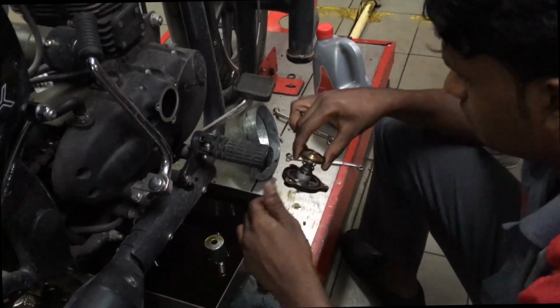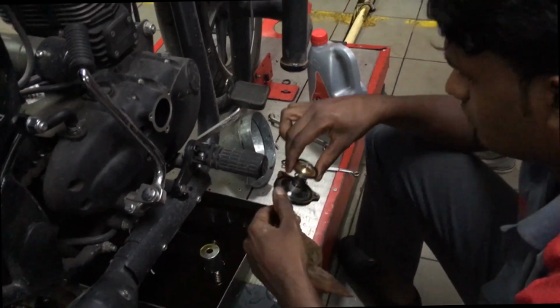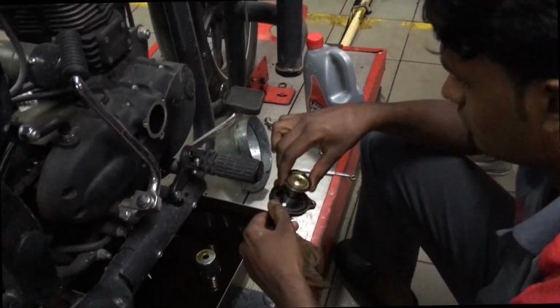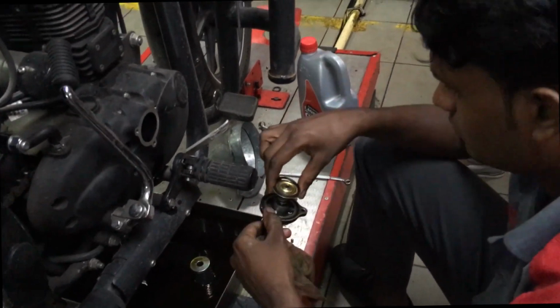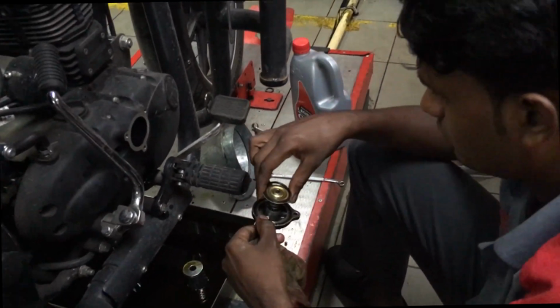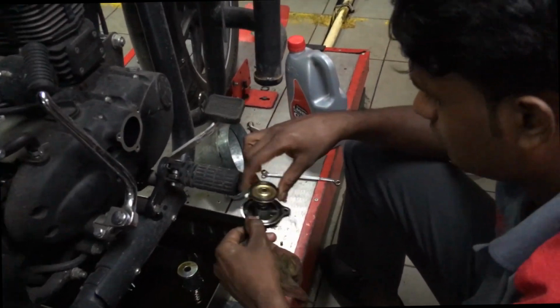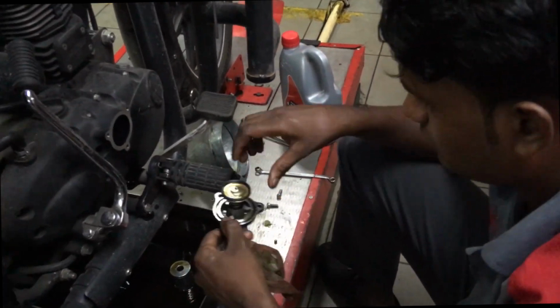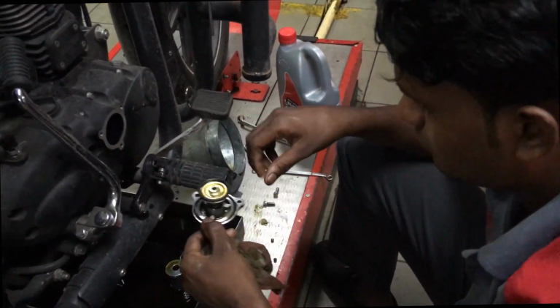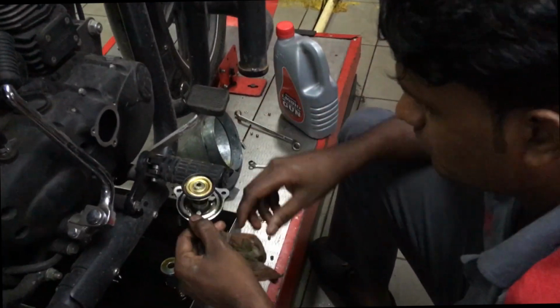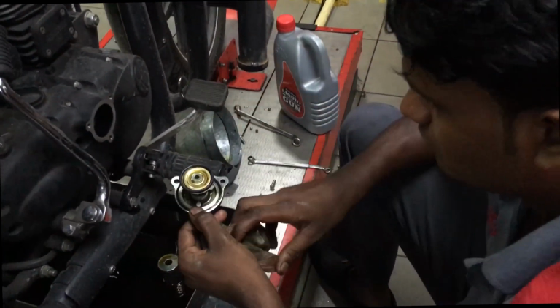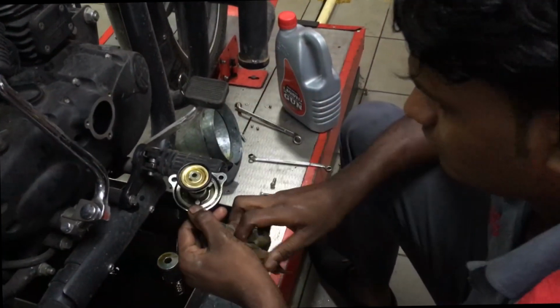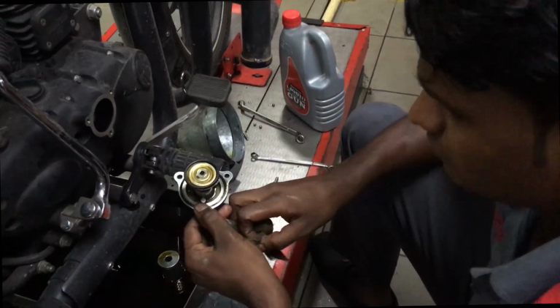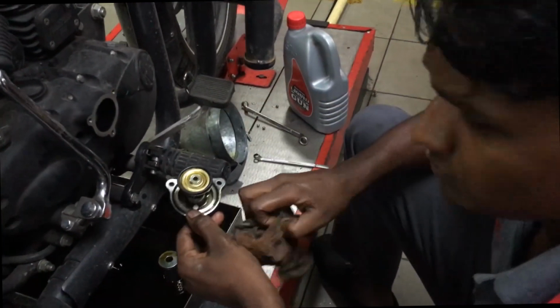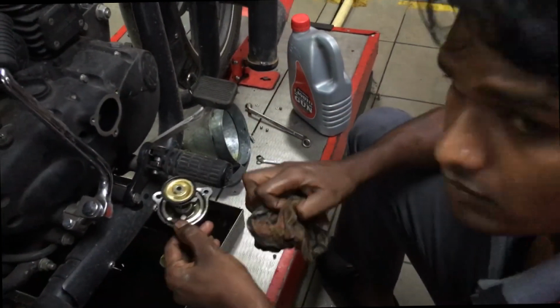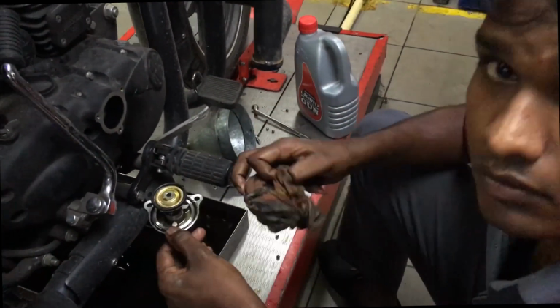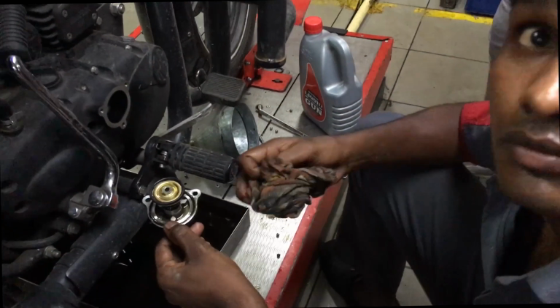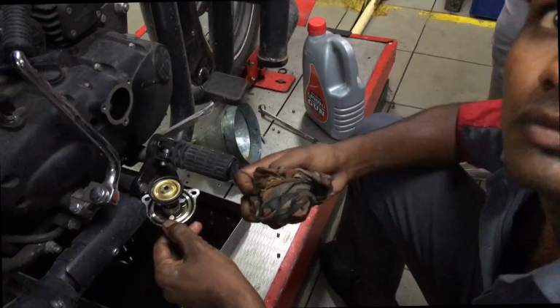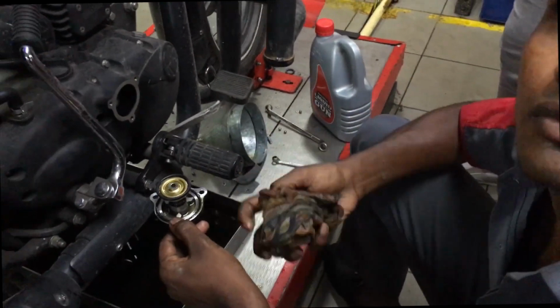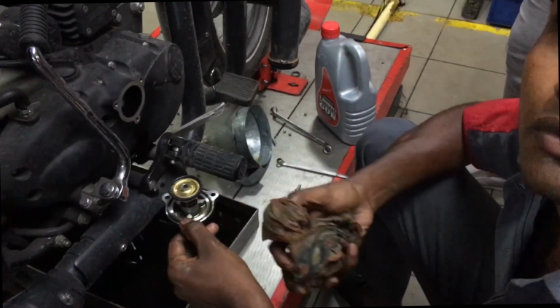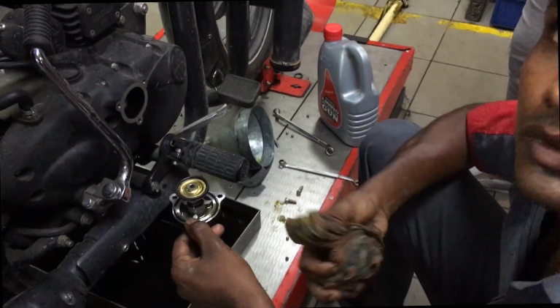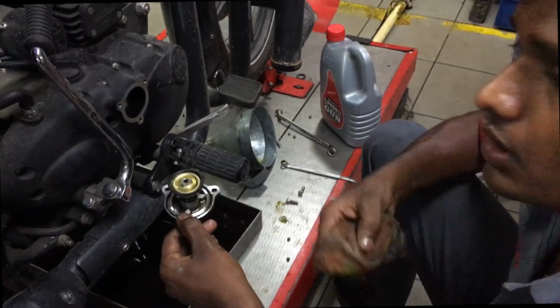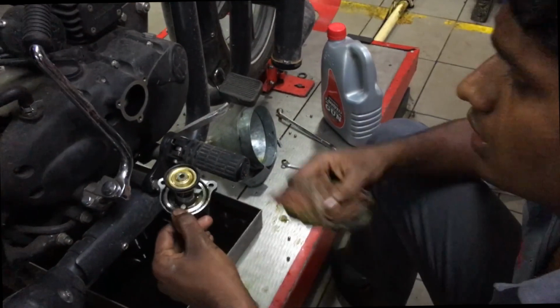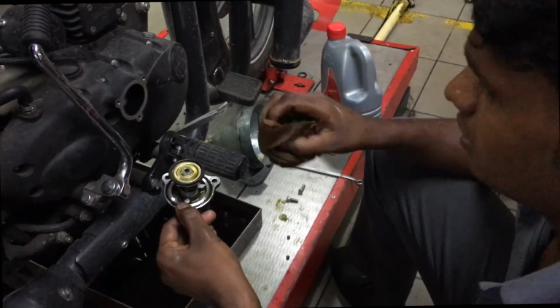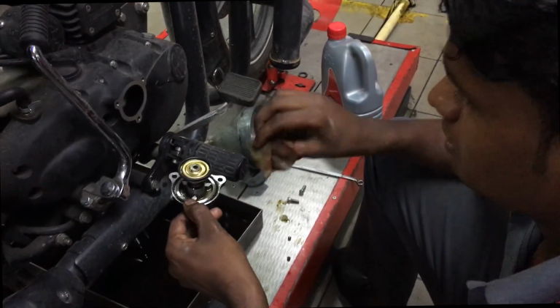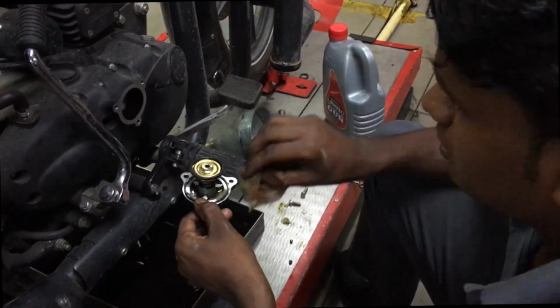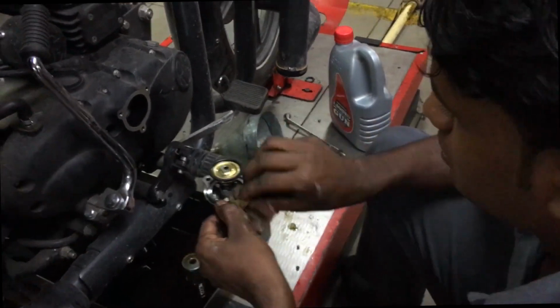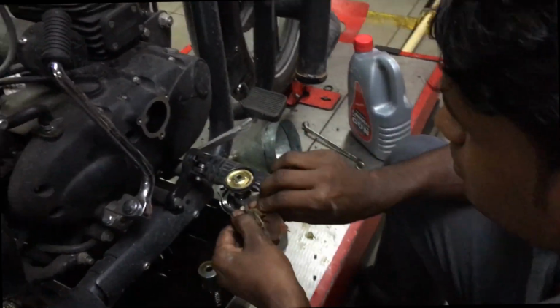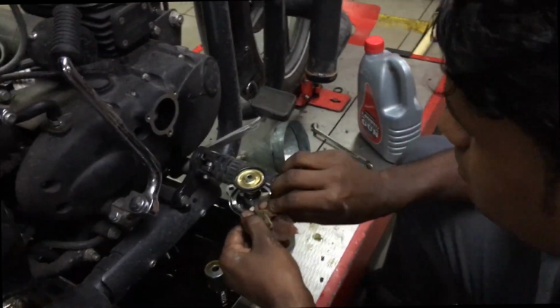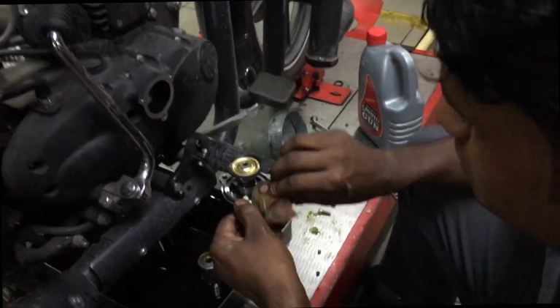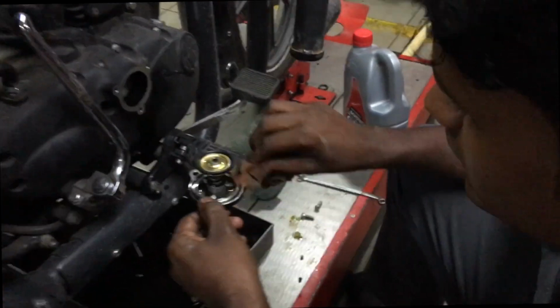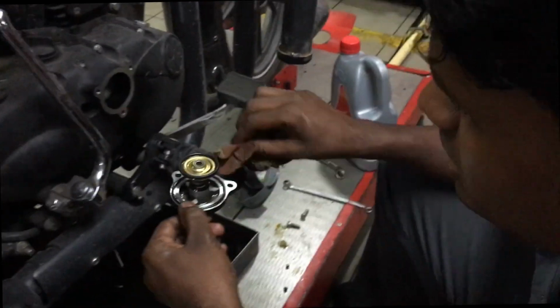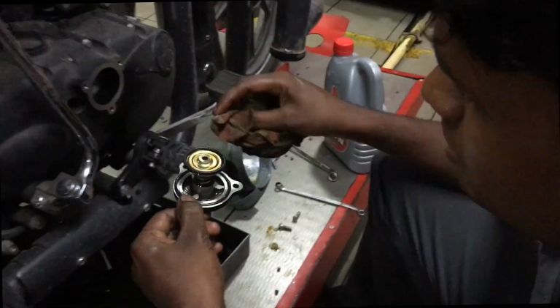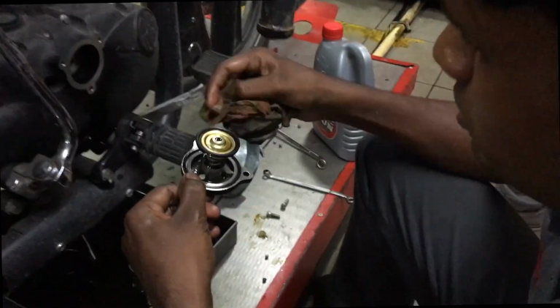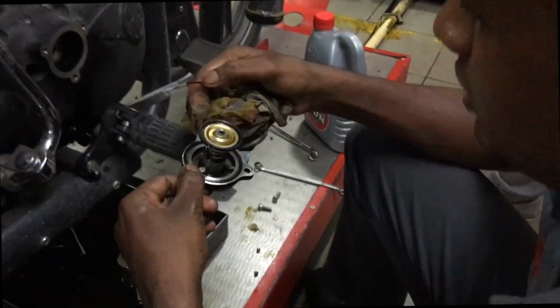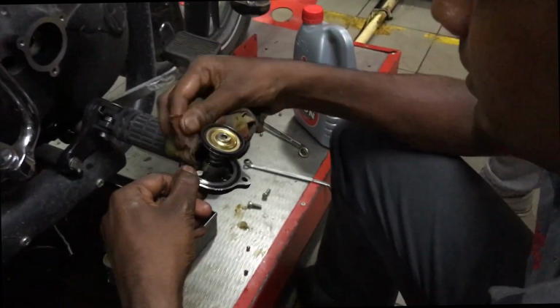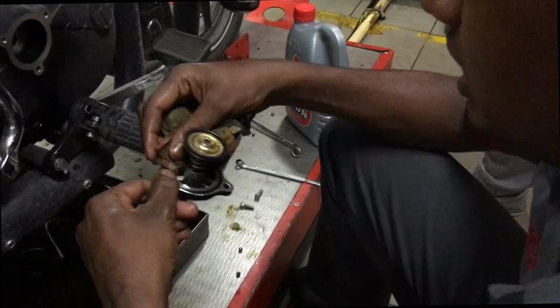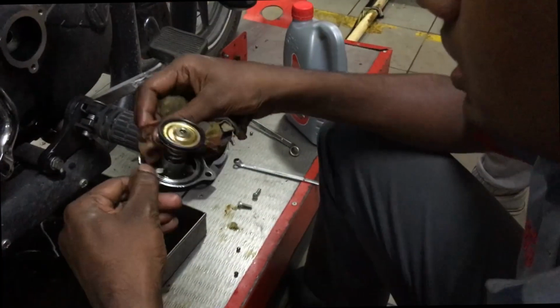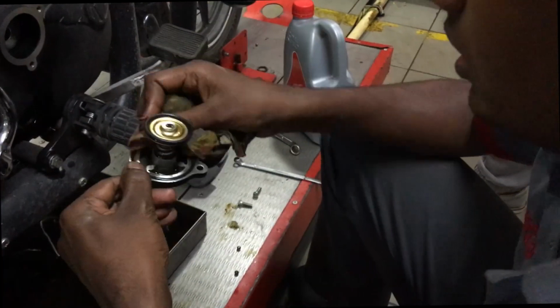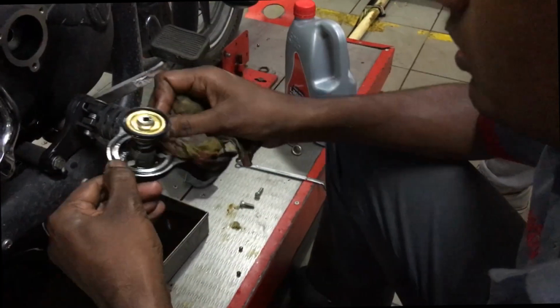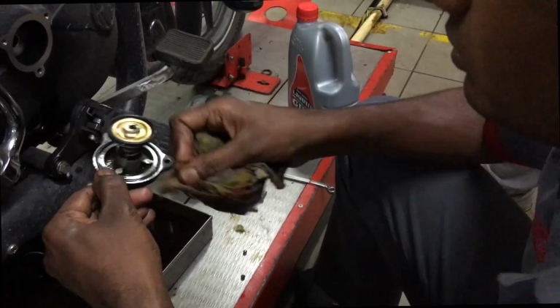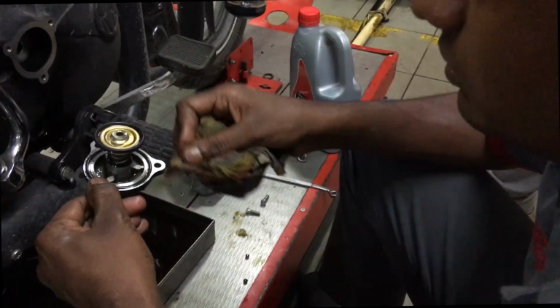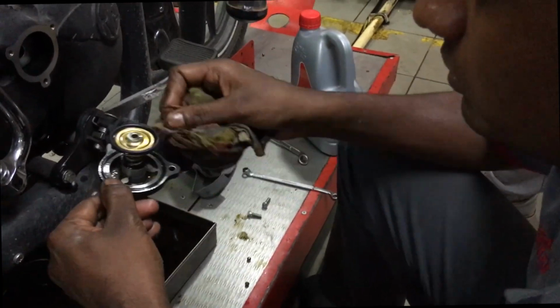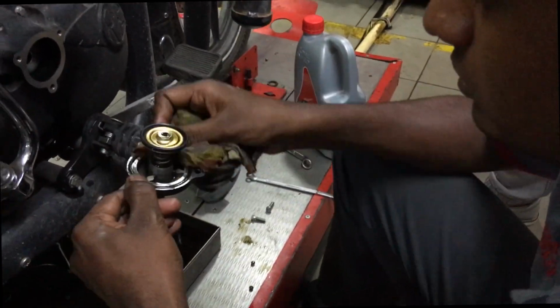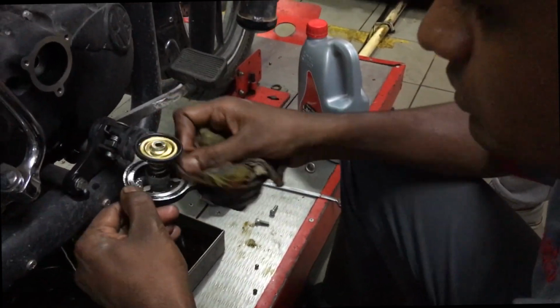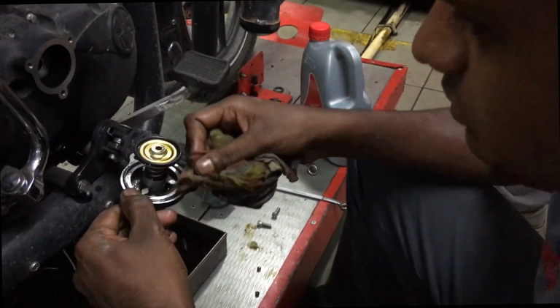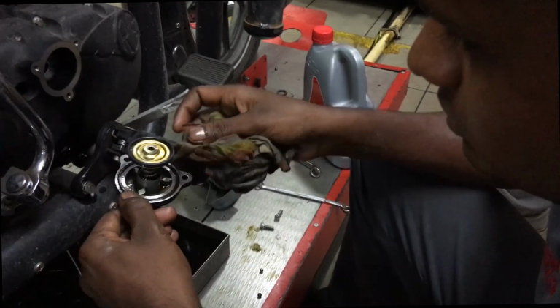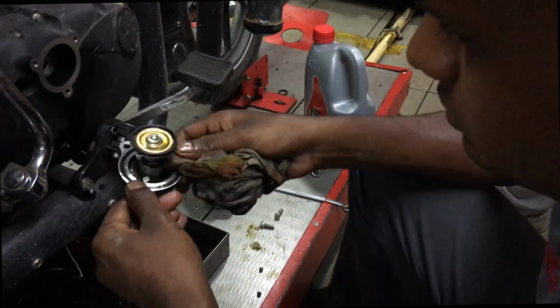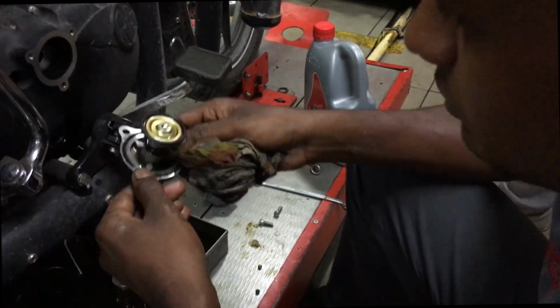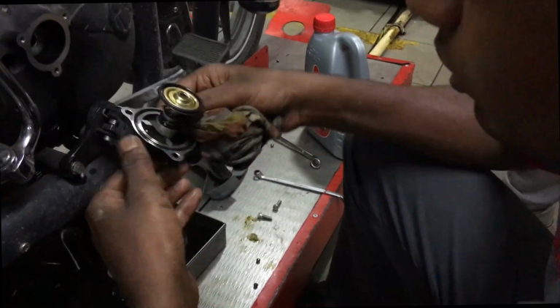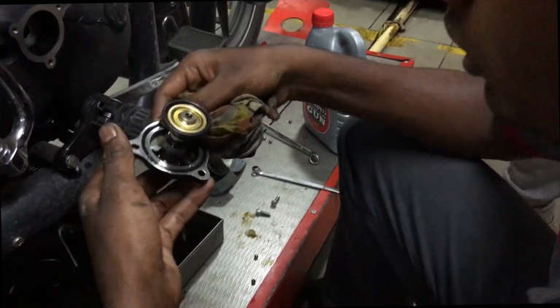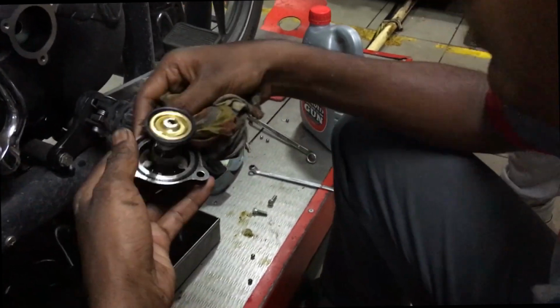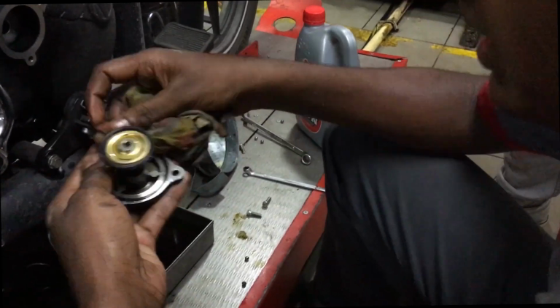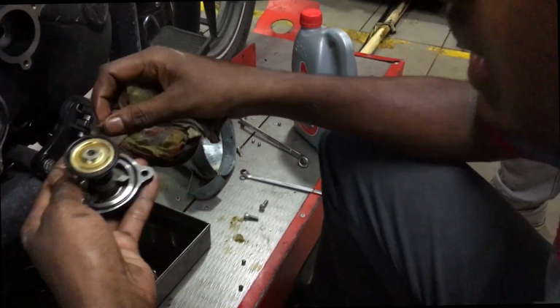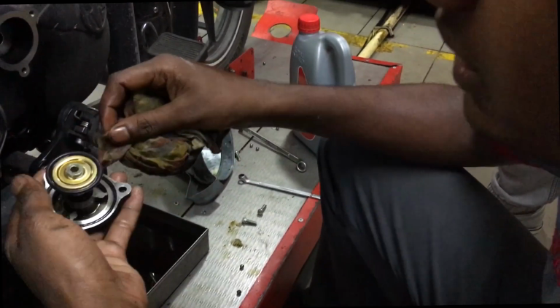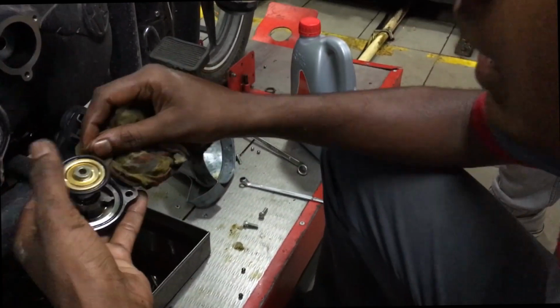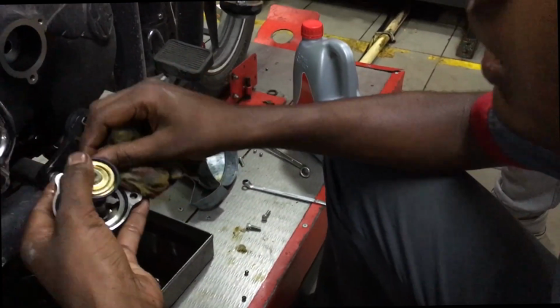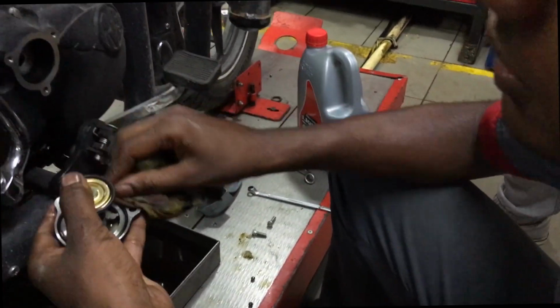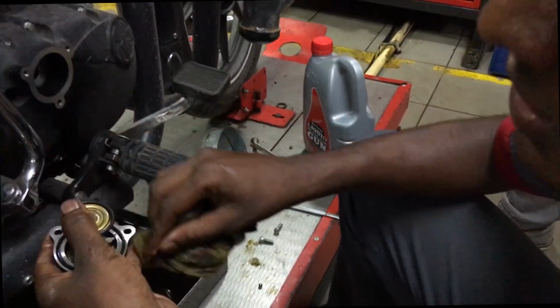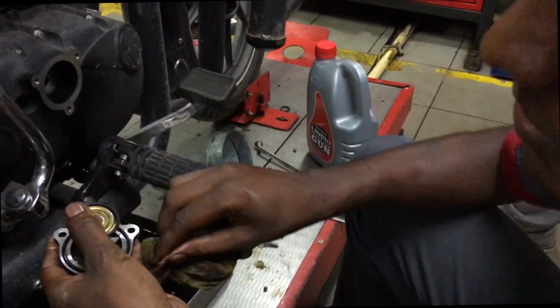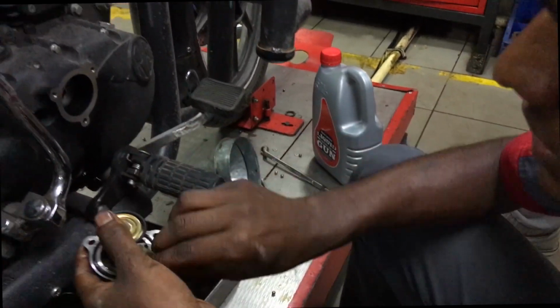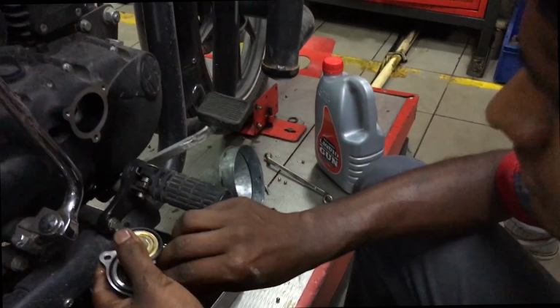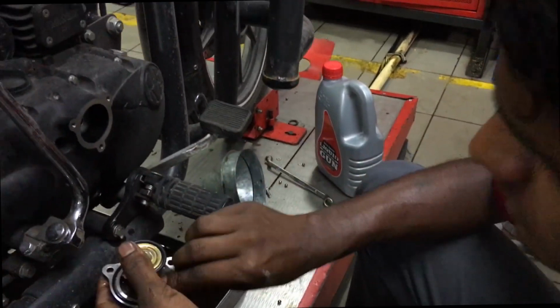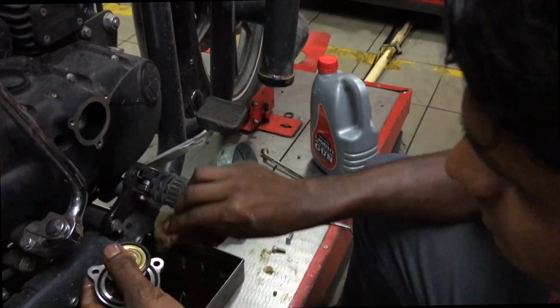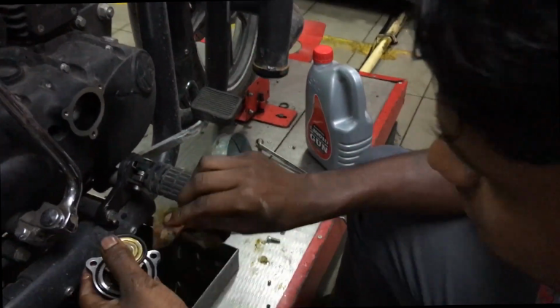Oil filter, oil filter — they are working on the oil filter during the service.